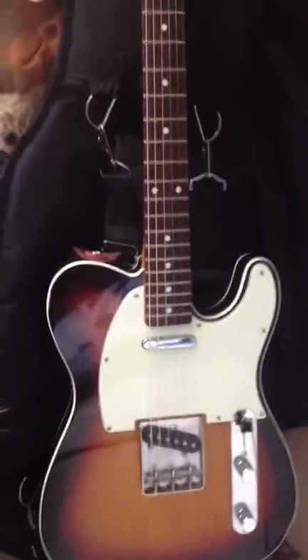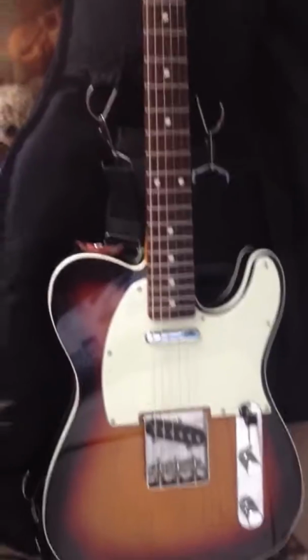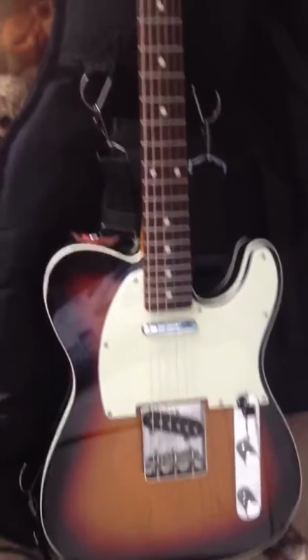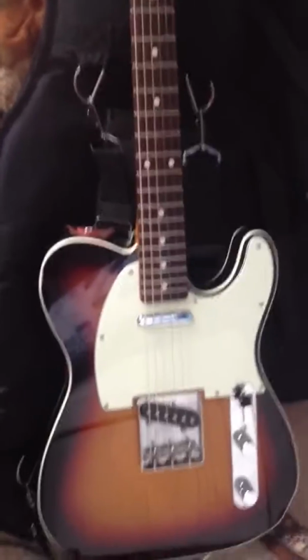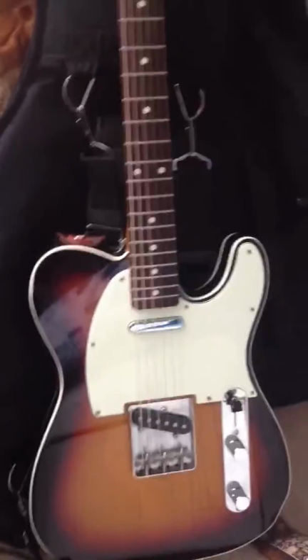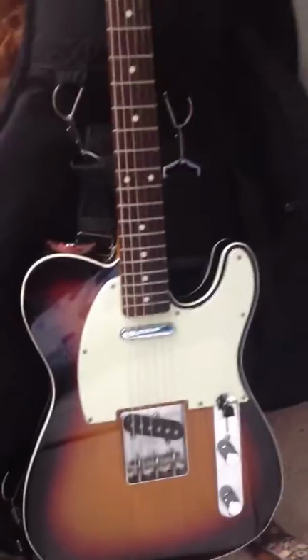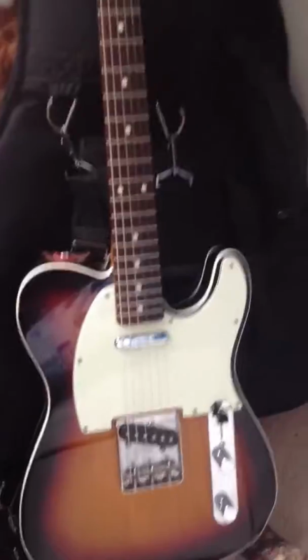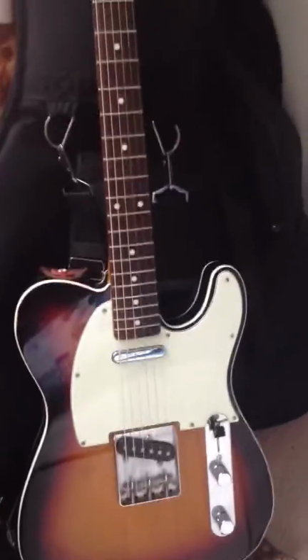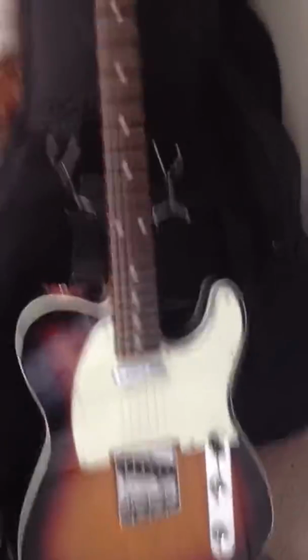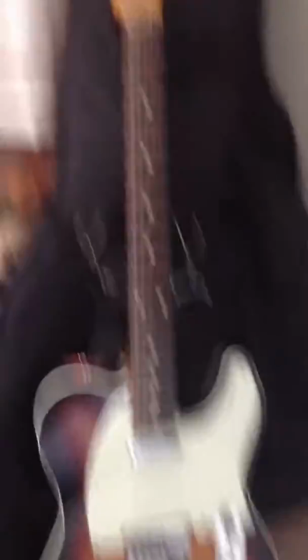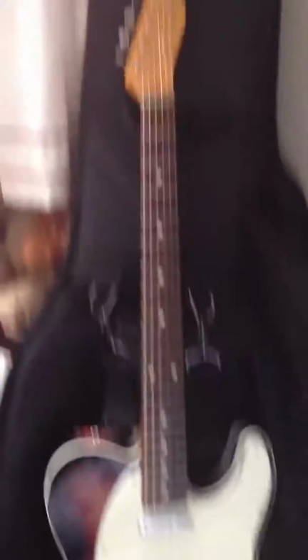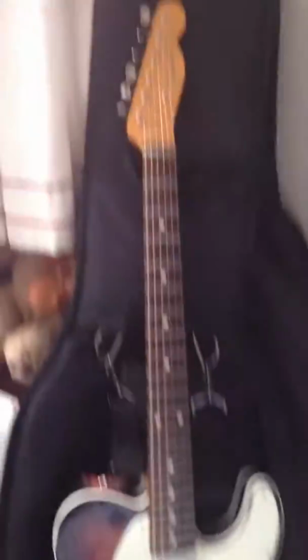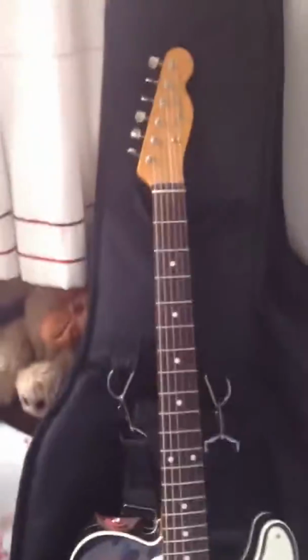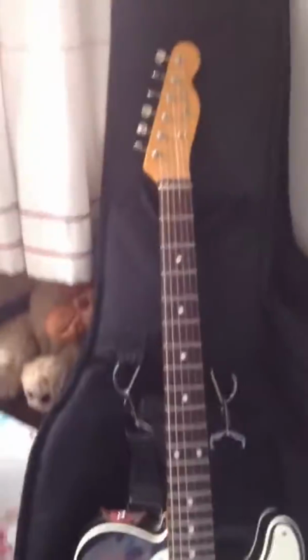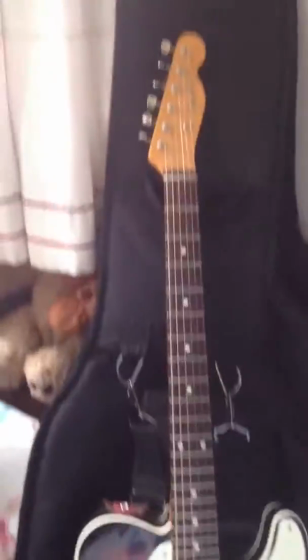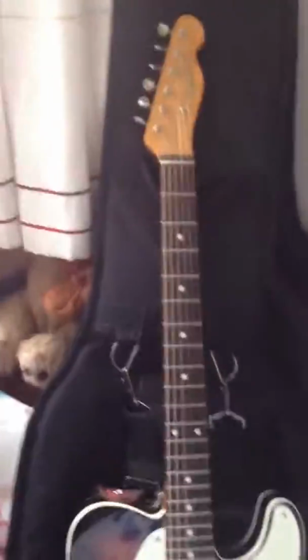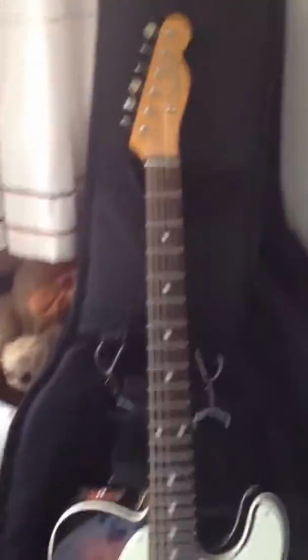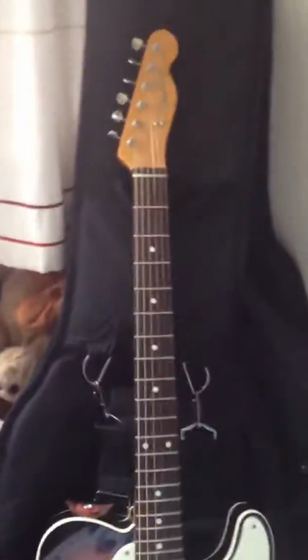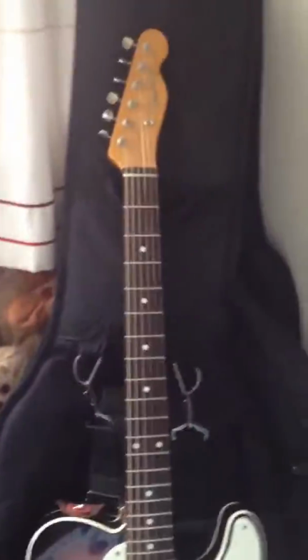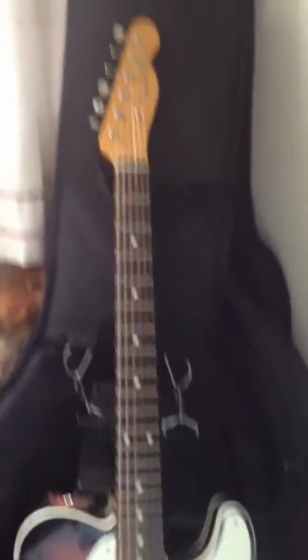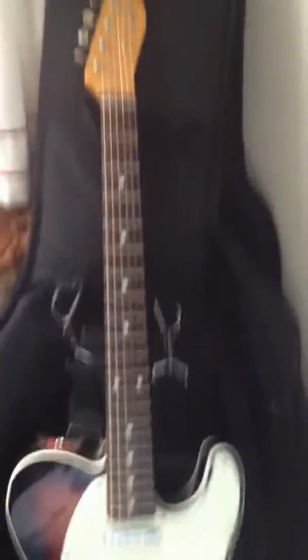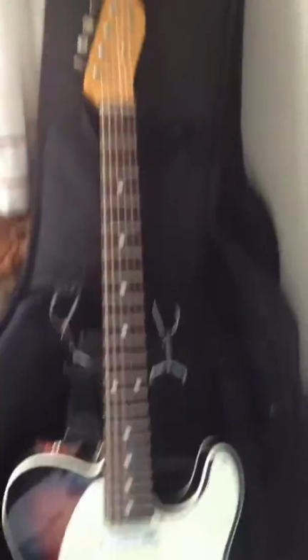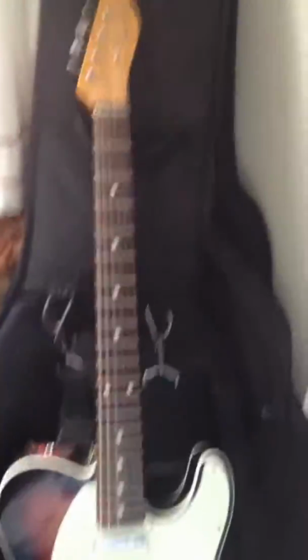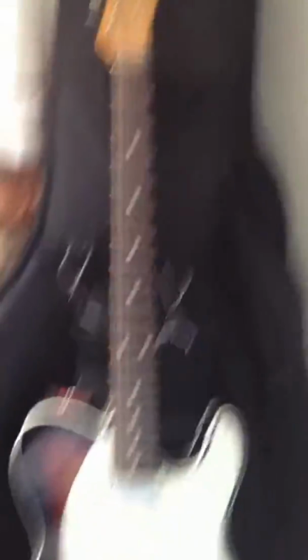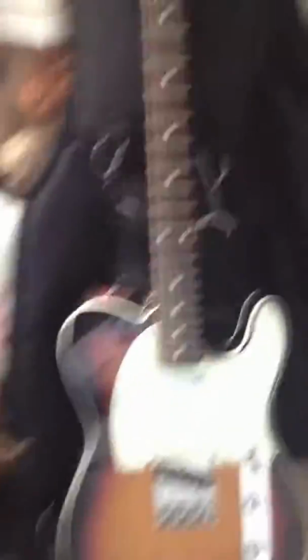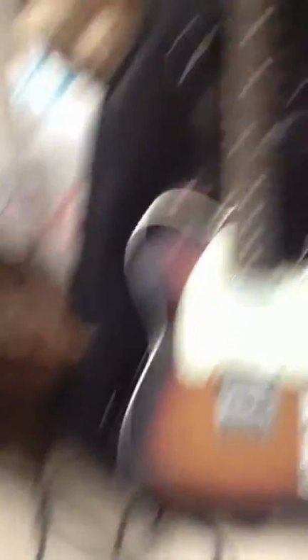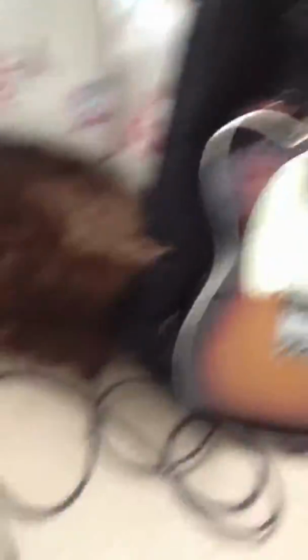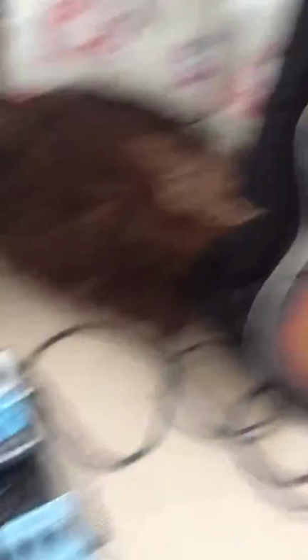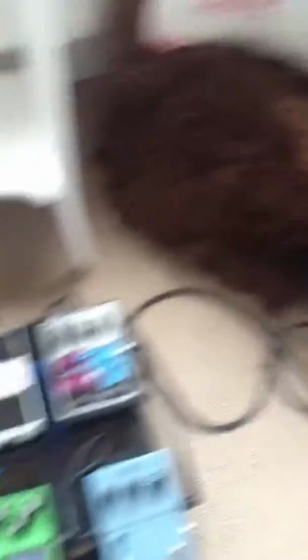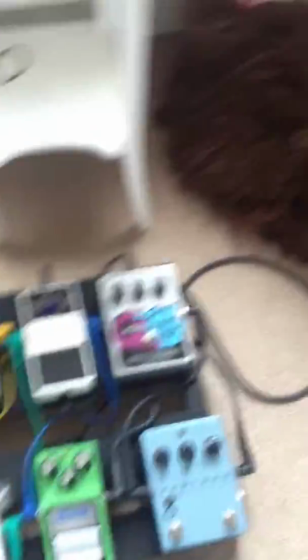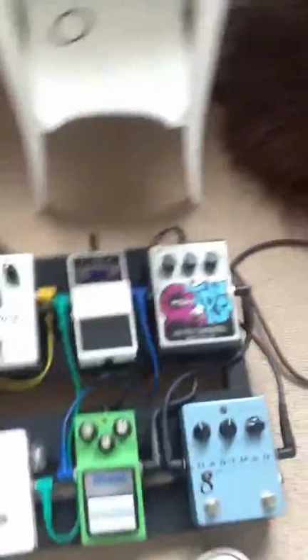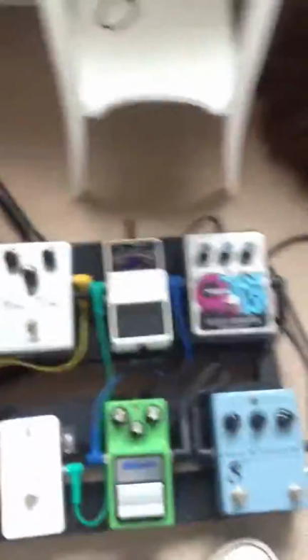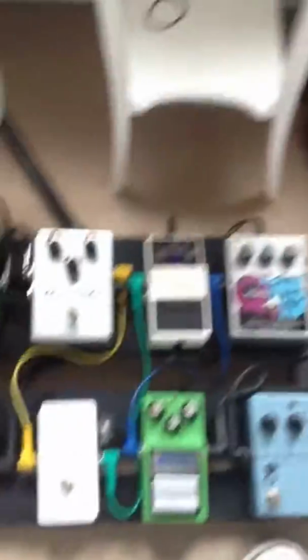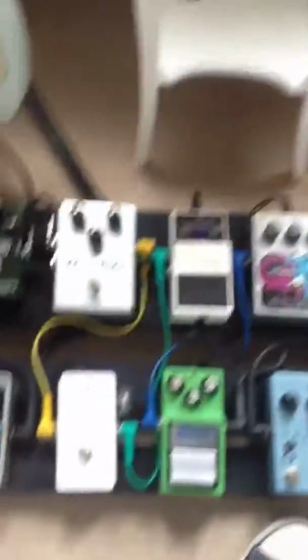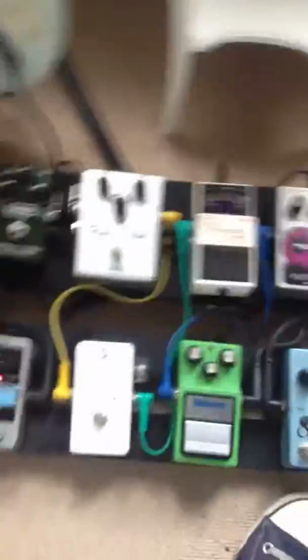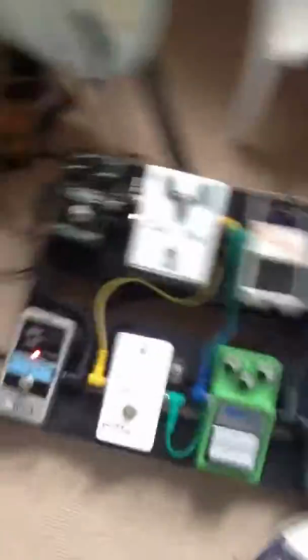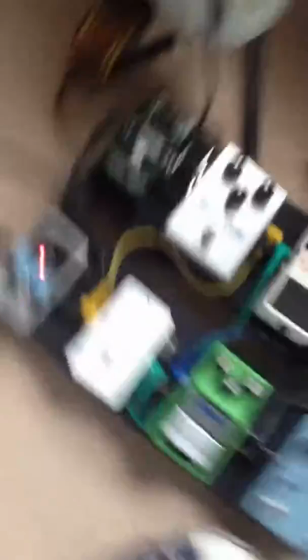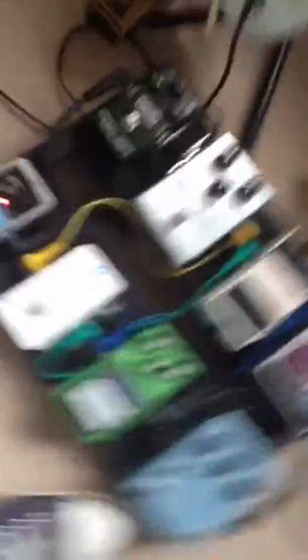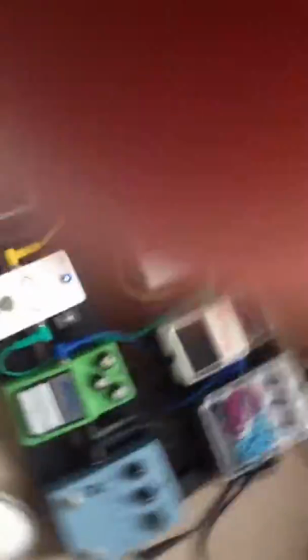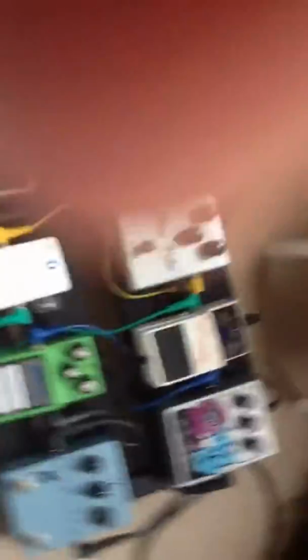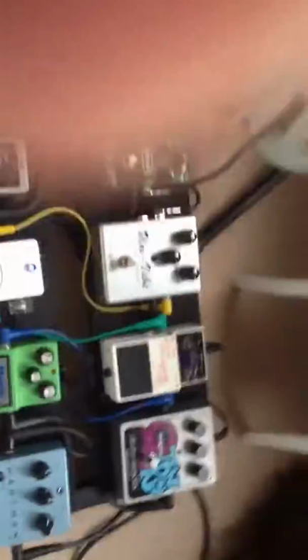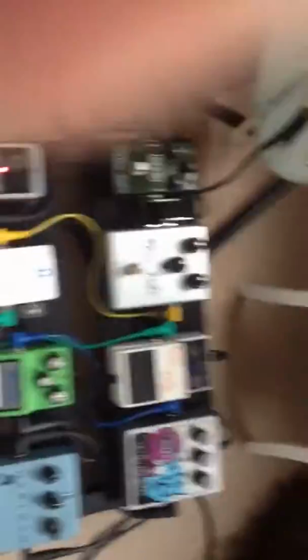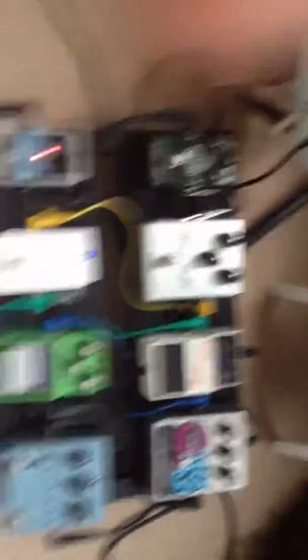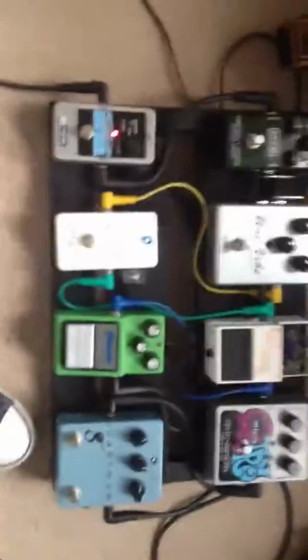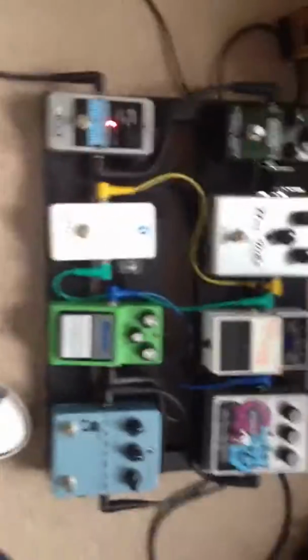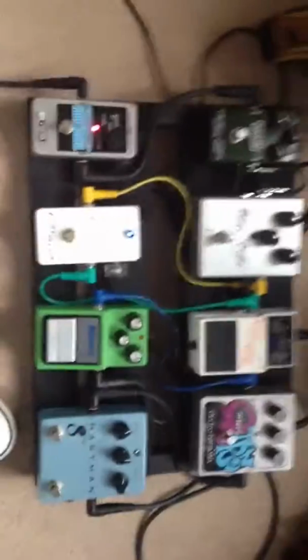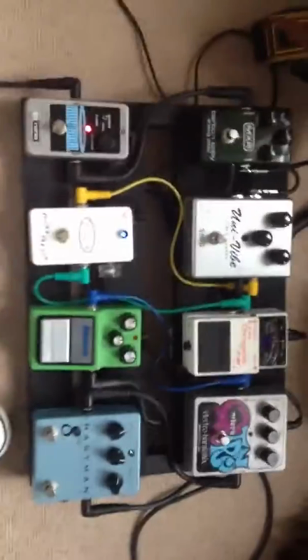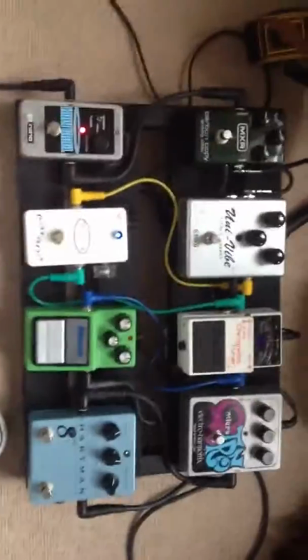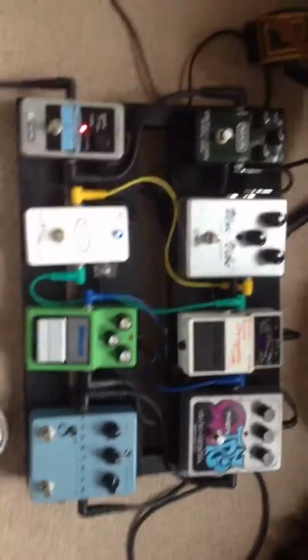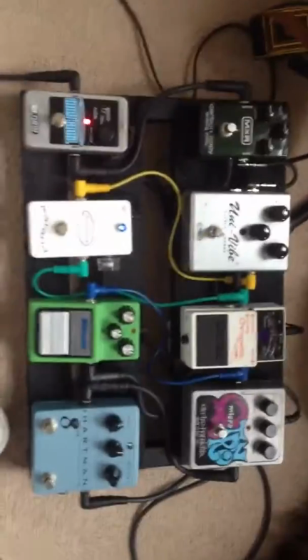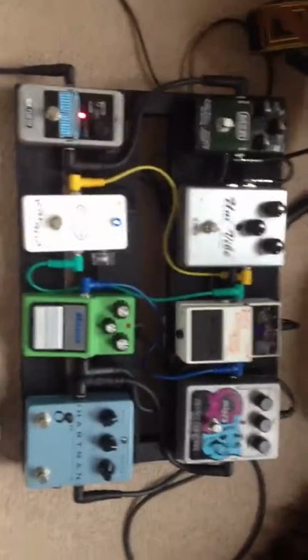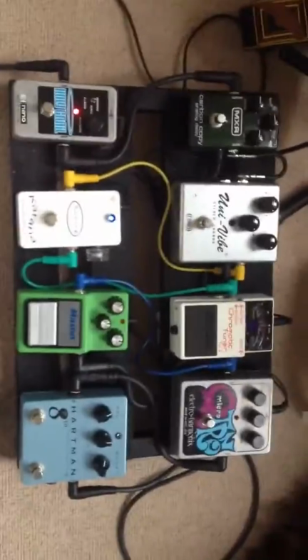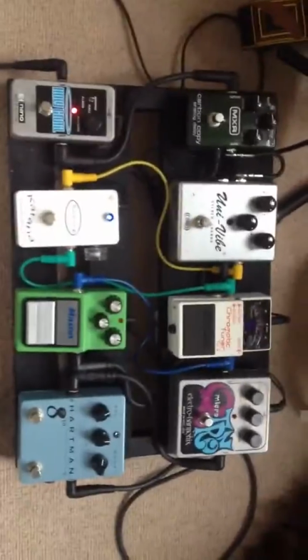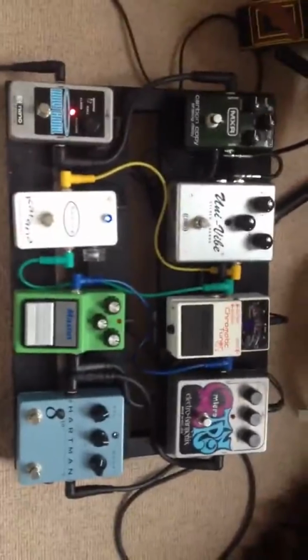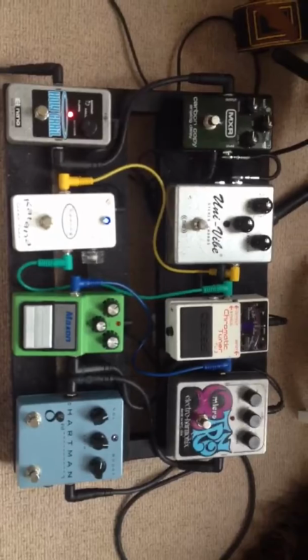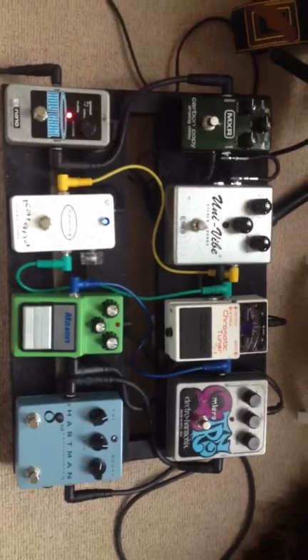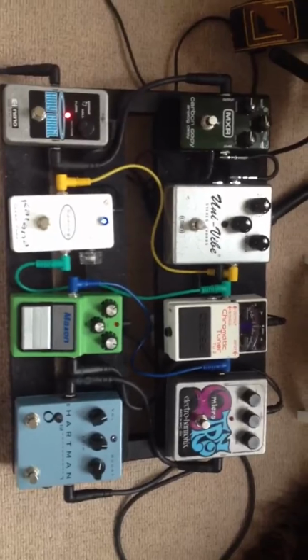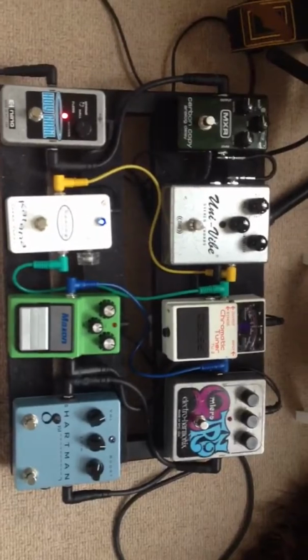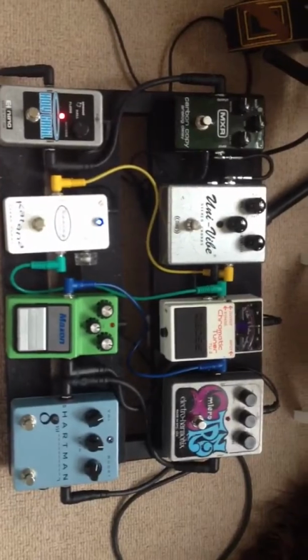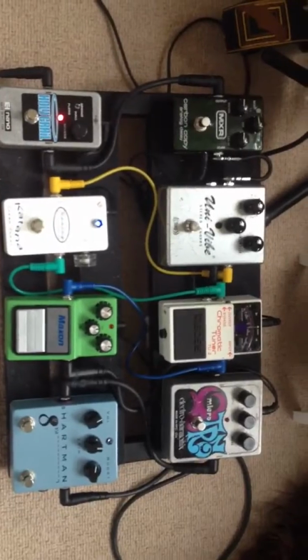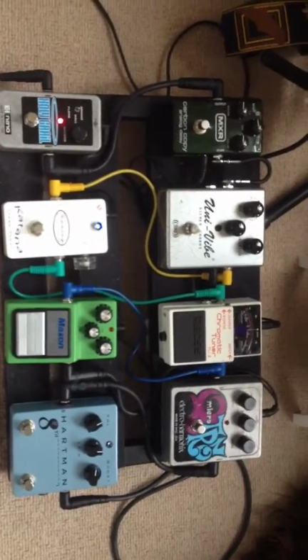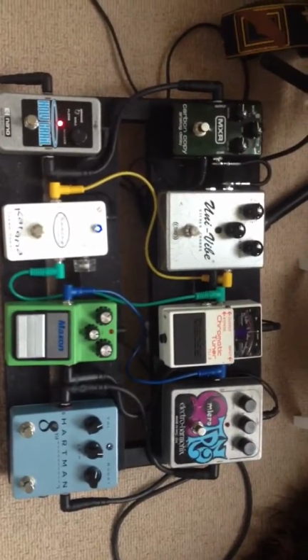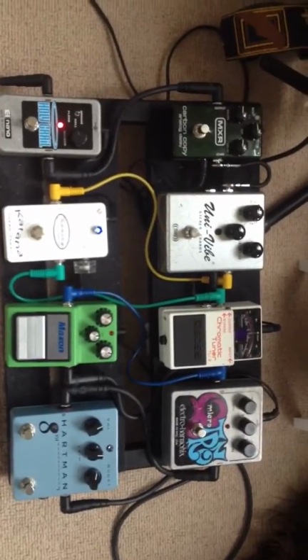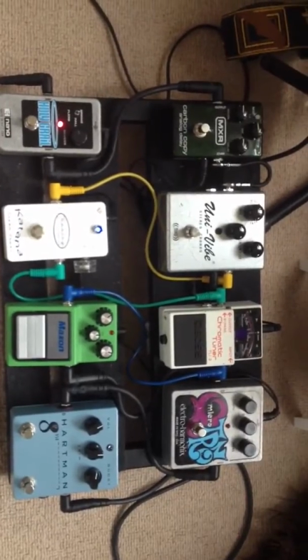So that's my whole setup already — just a Tele, a Fuzz, an Overdrive, a Strat, and an amp.